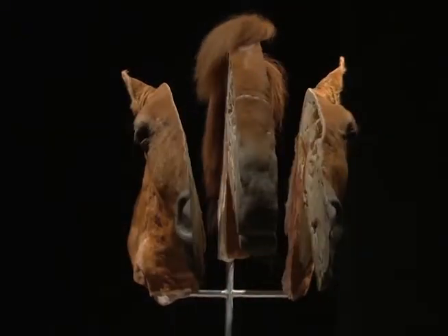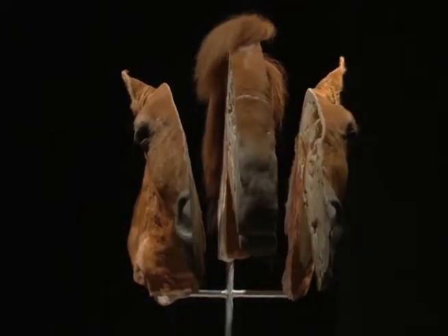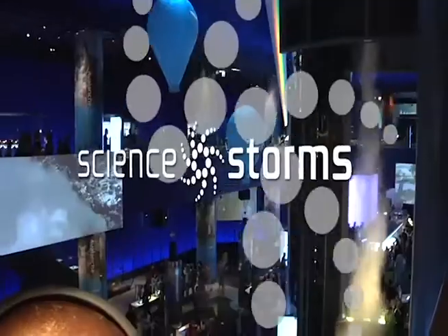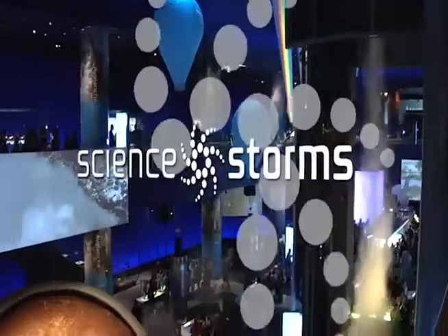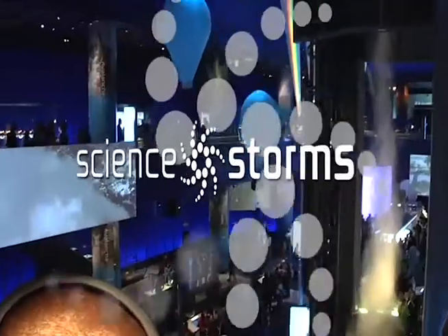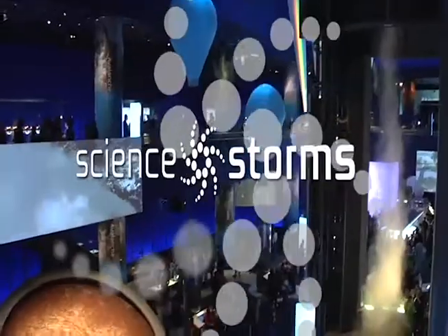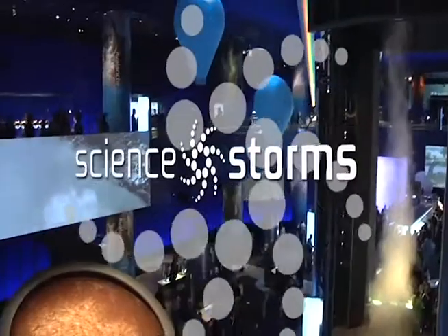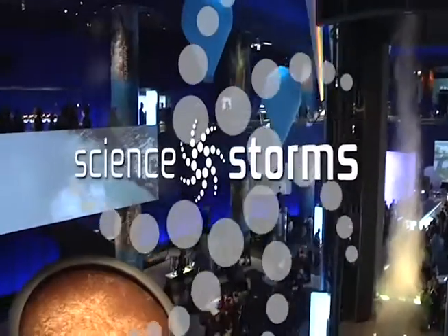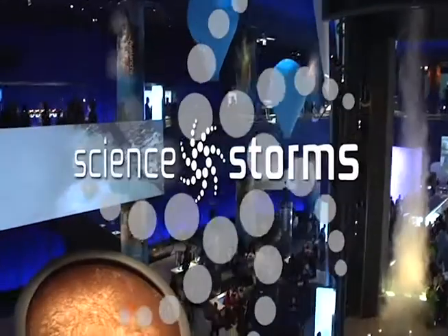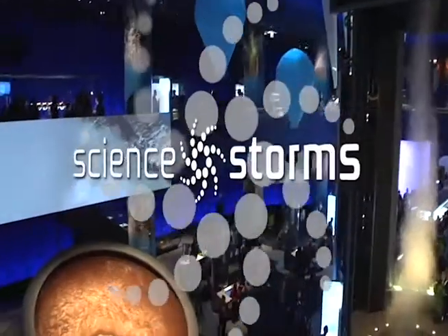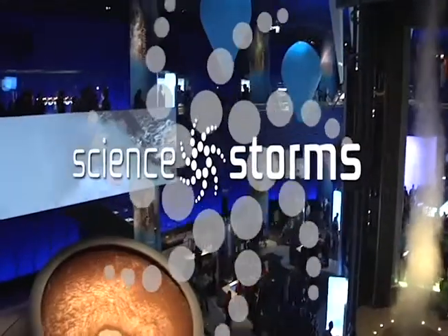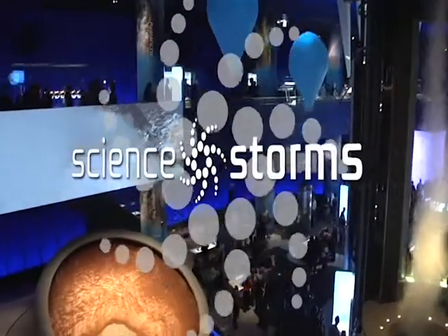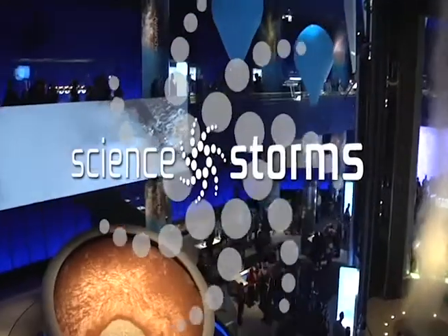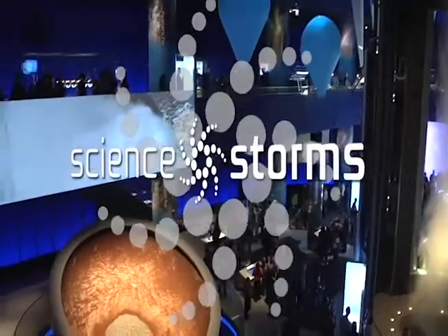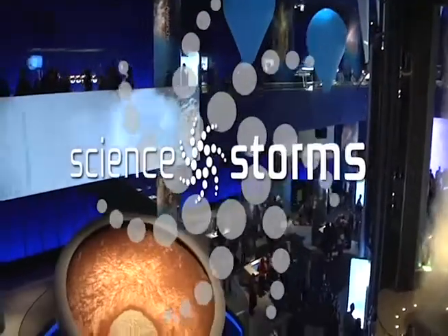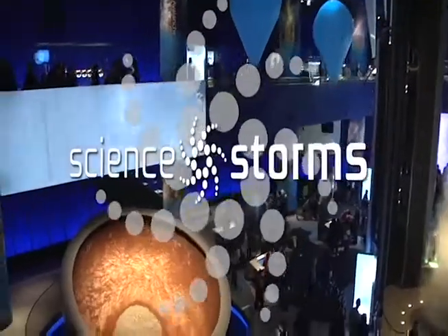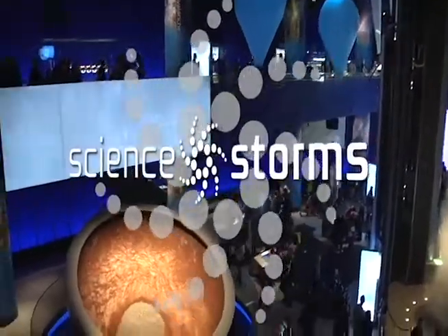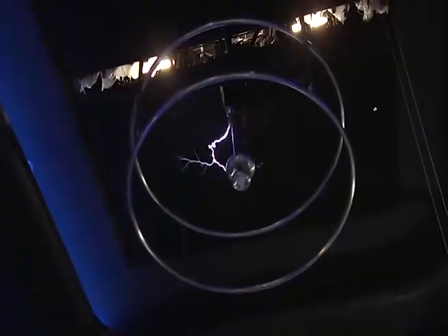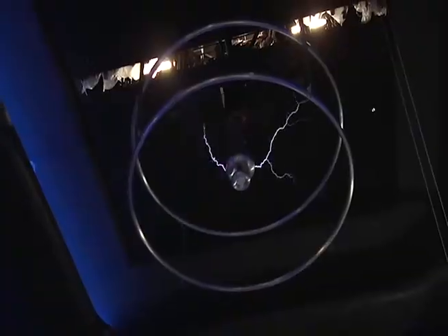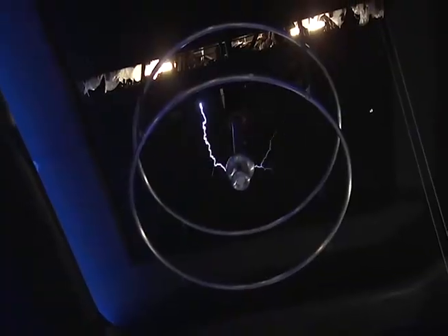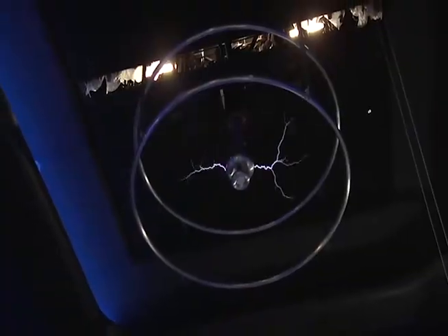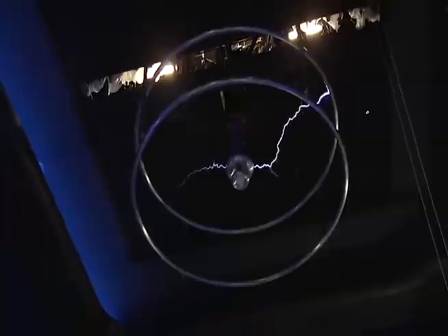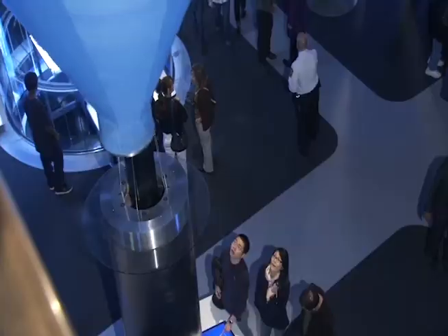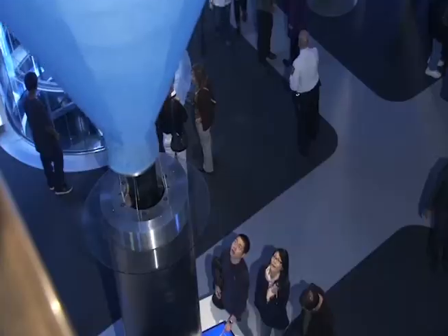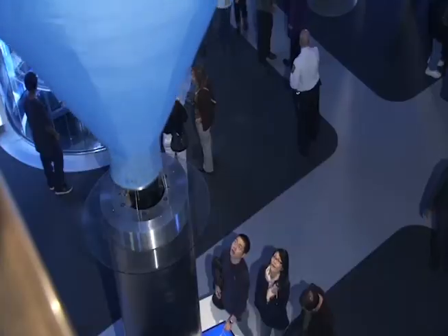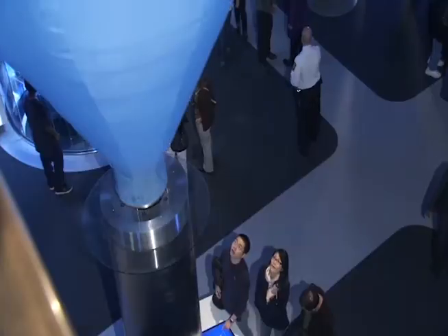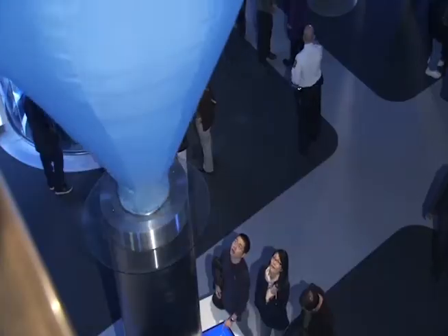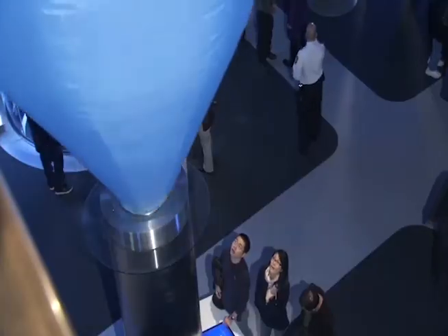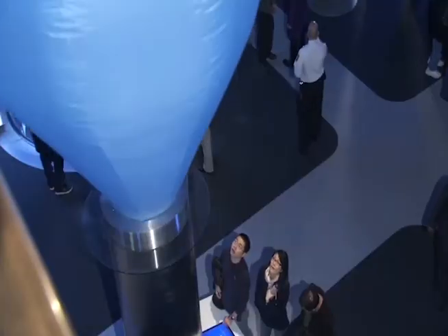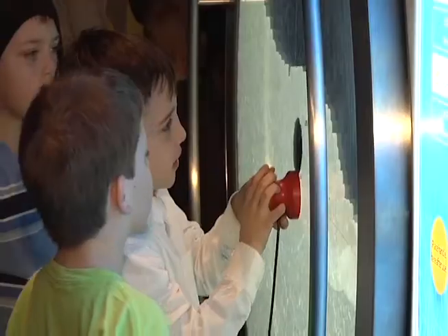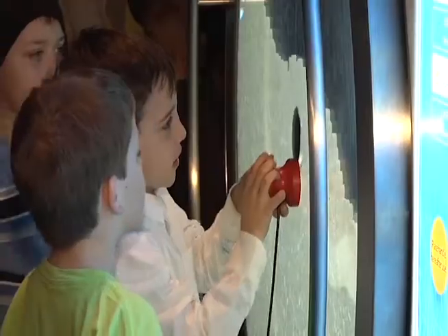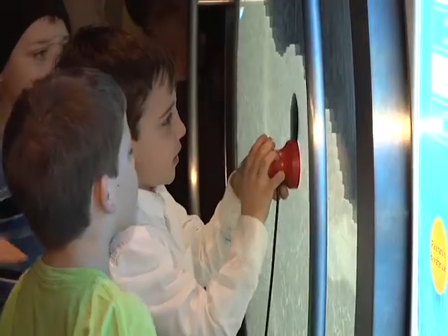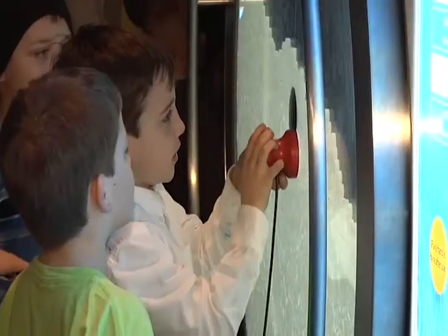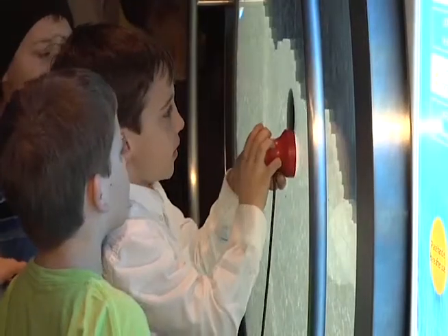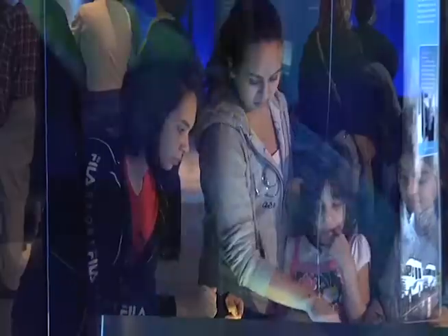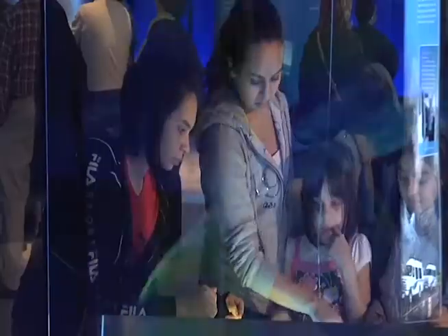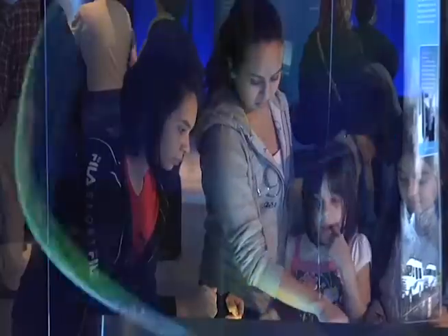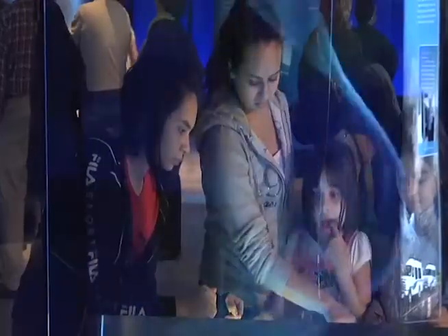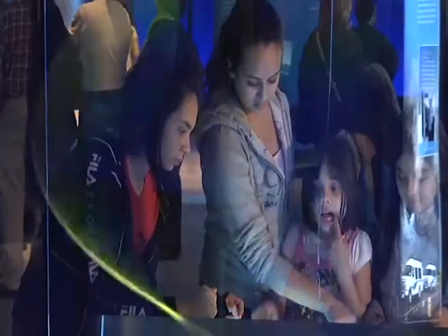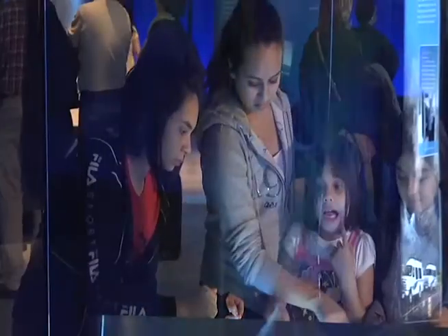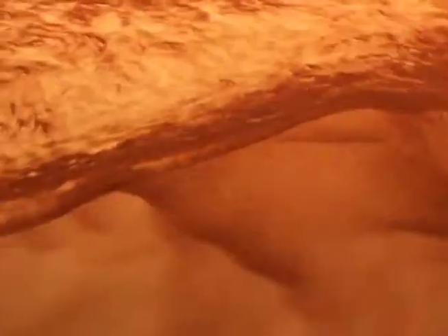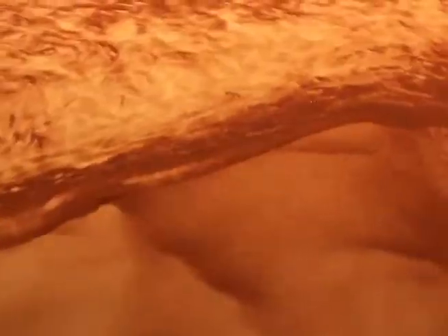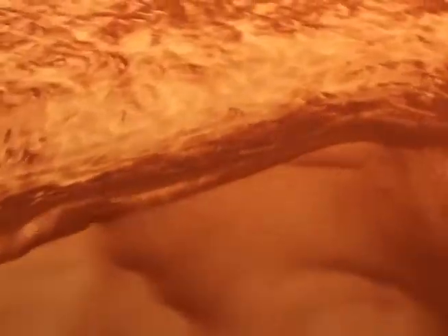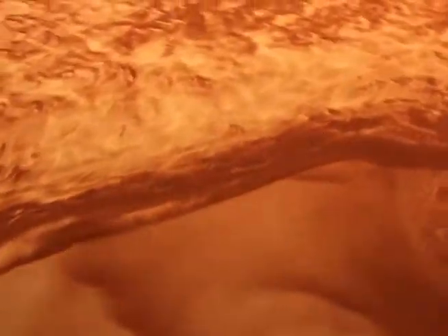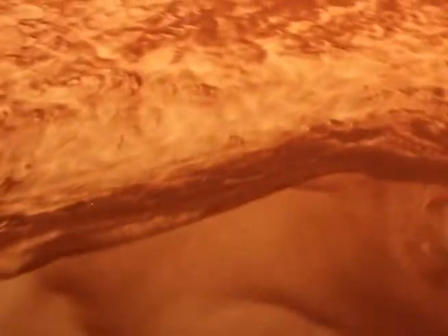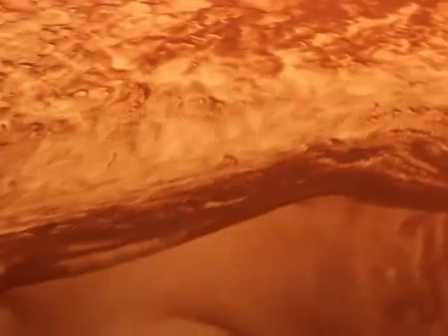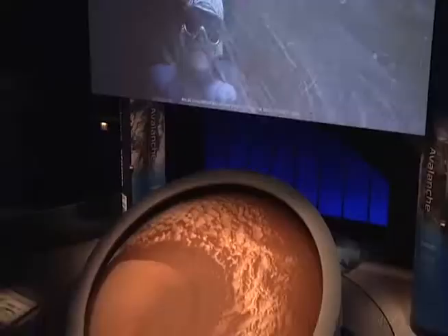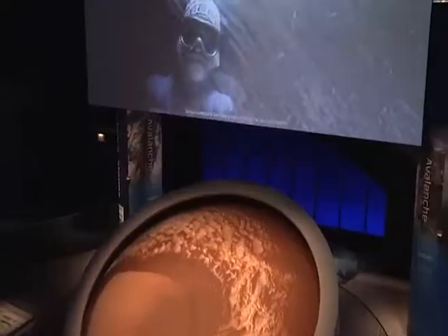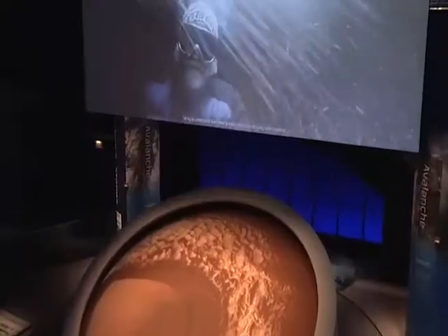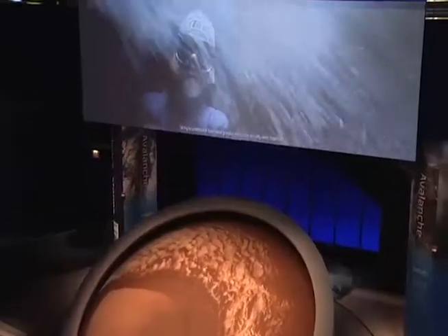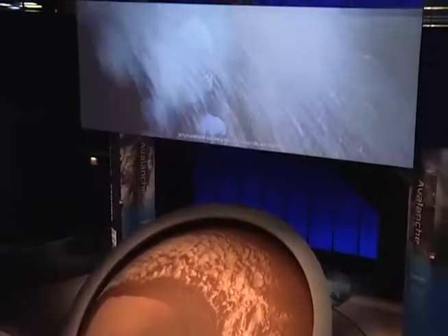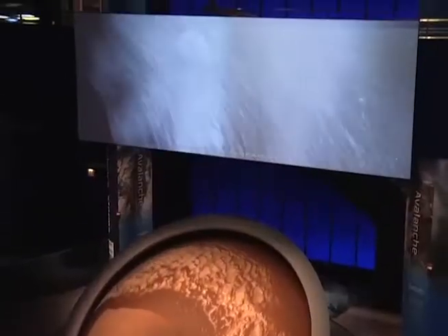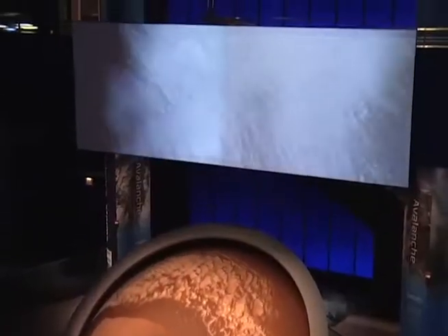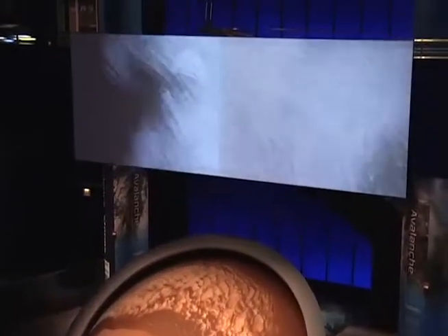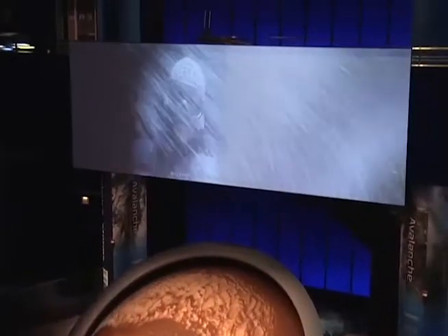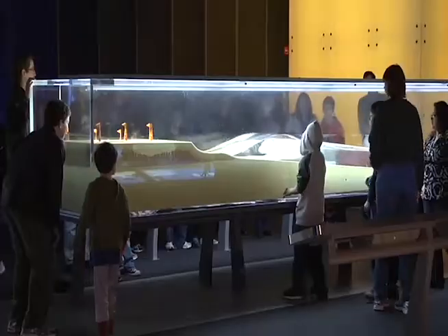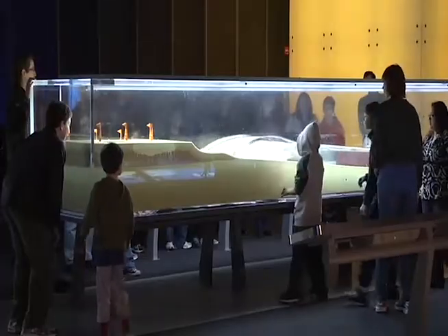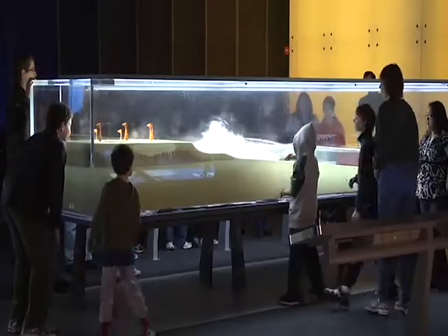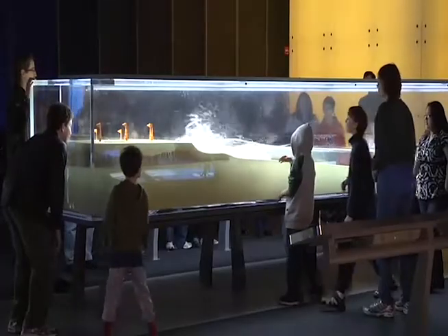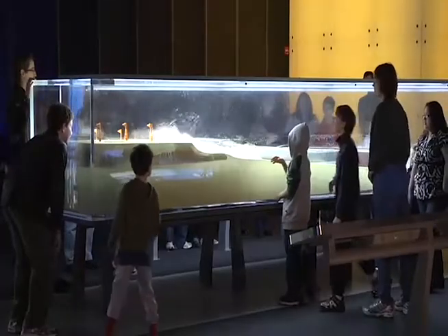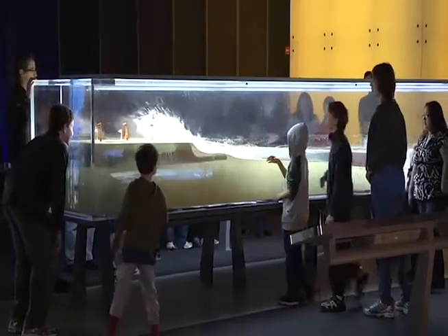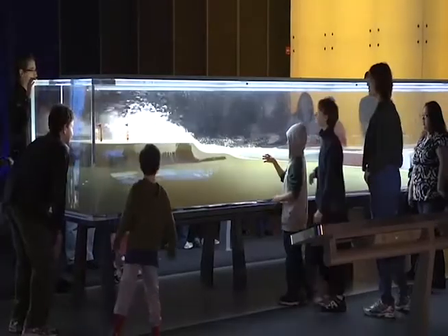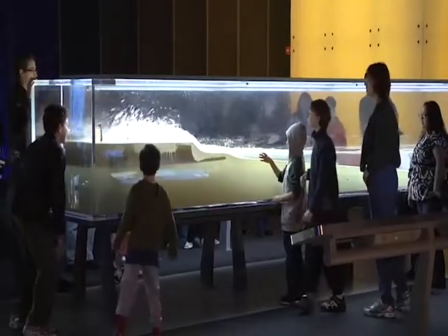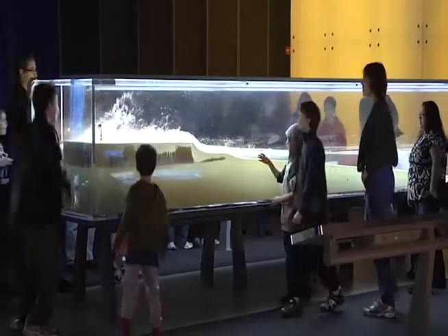We have a new exhibit called Climate Storm with more than 50 interactive activities, including being able to create your own avalanche and create a tsunami wave.